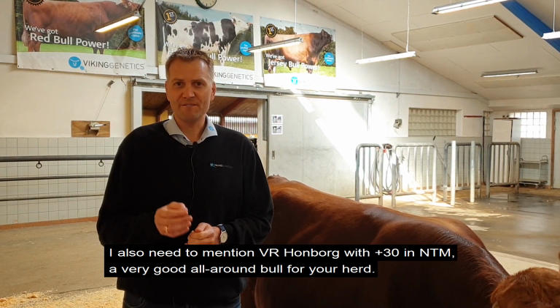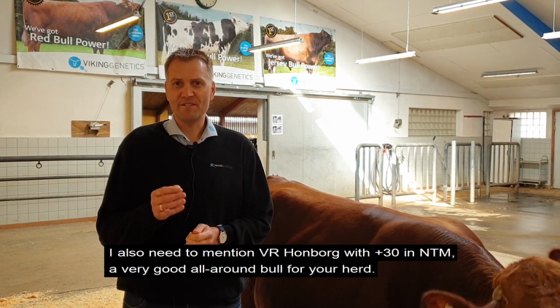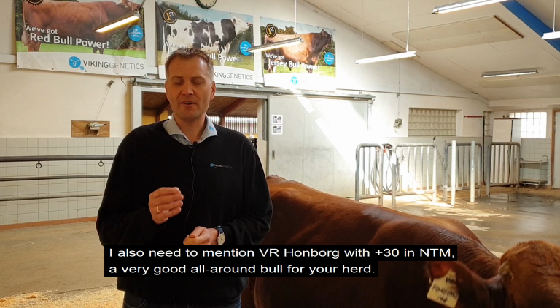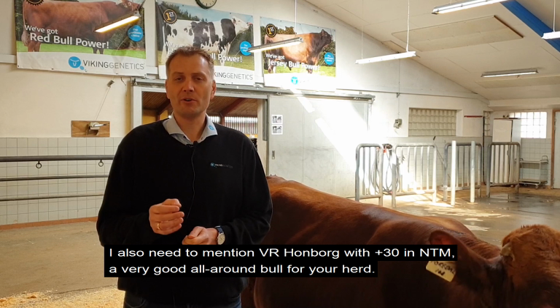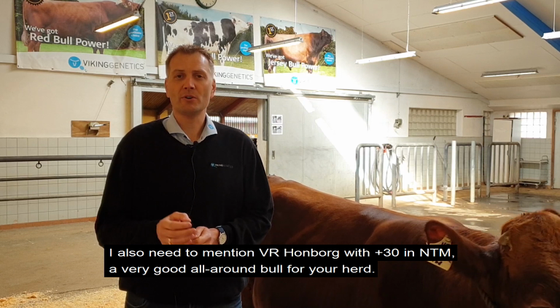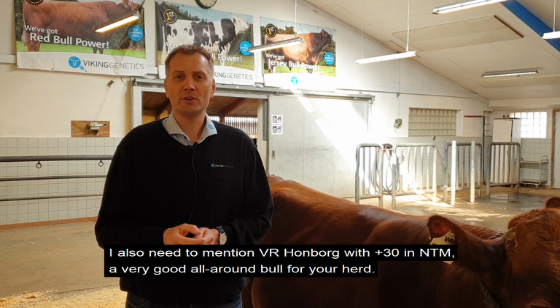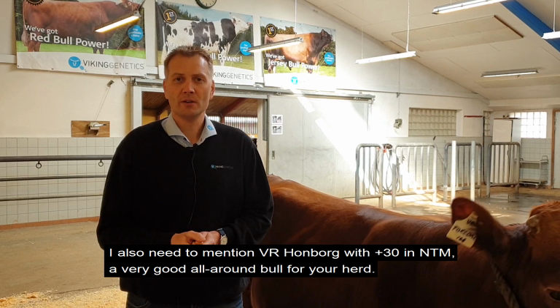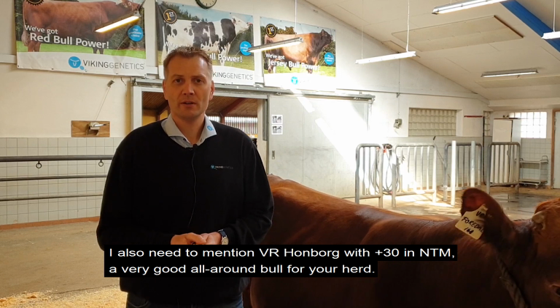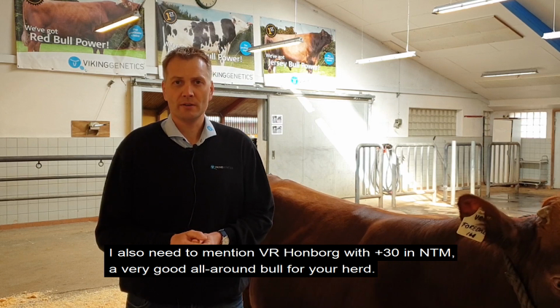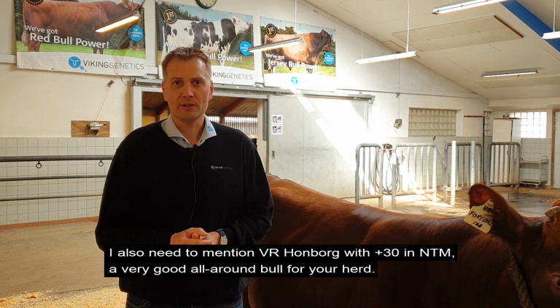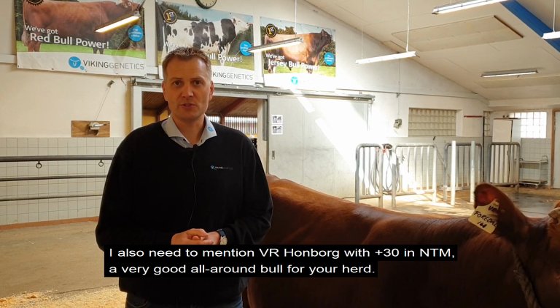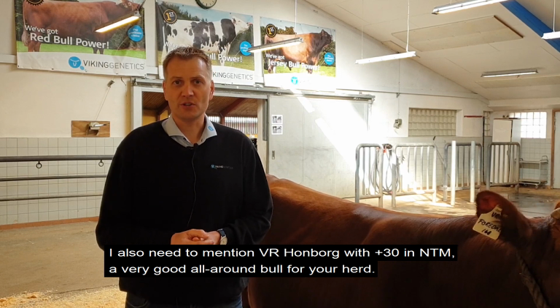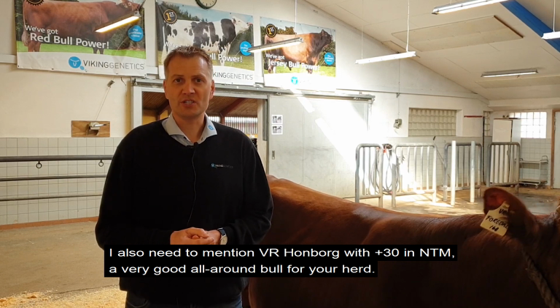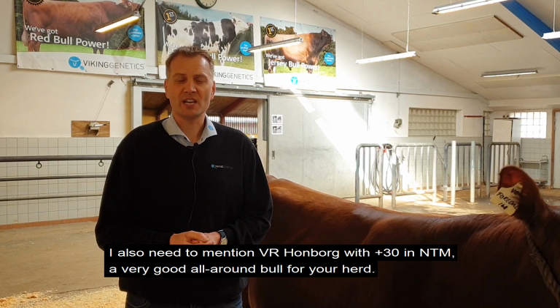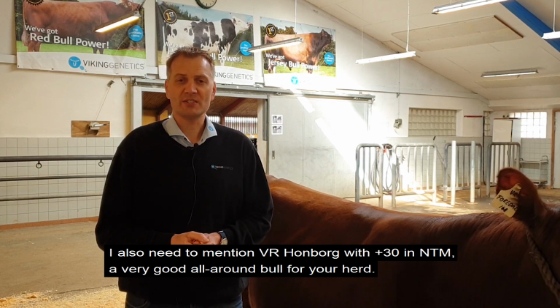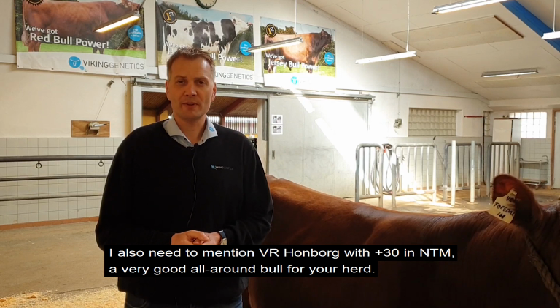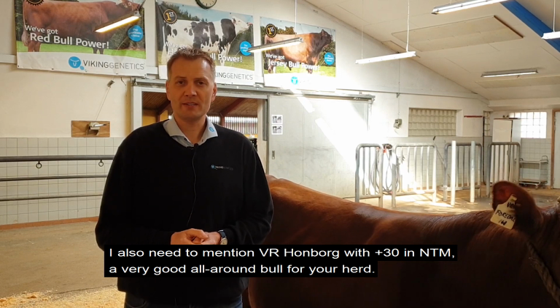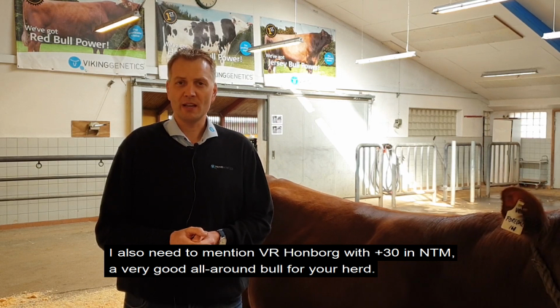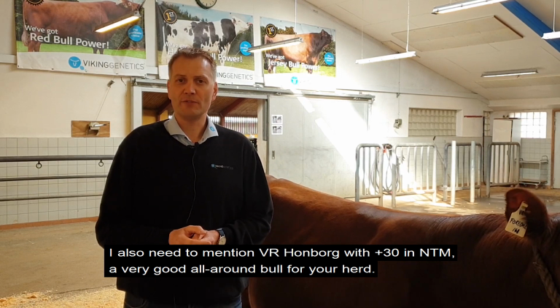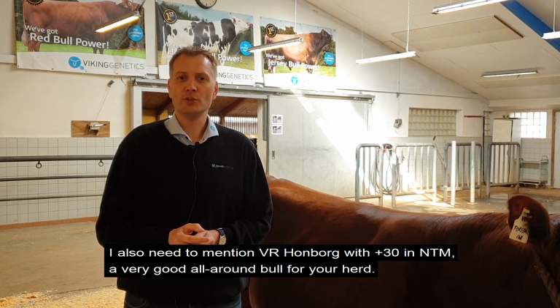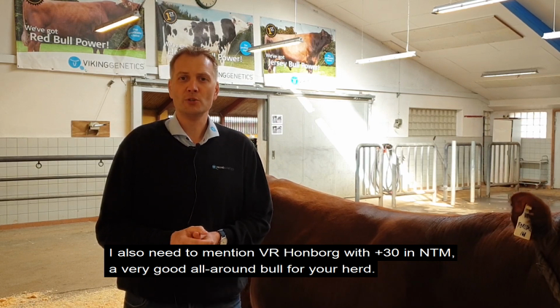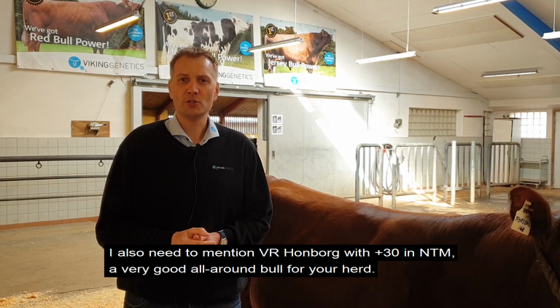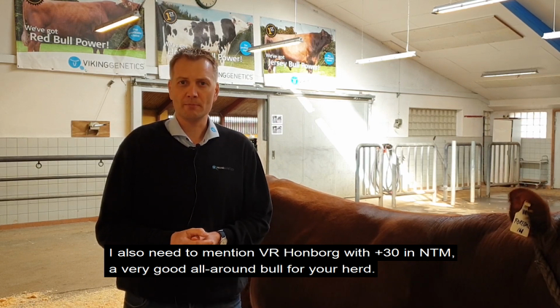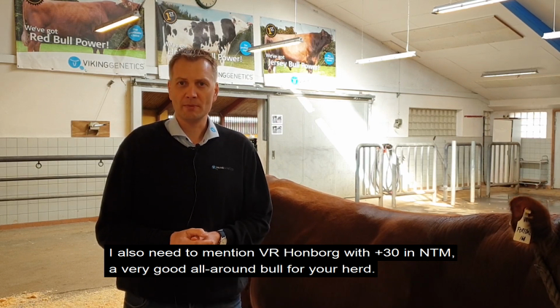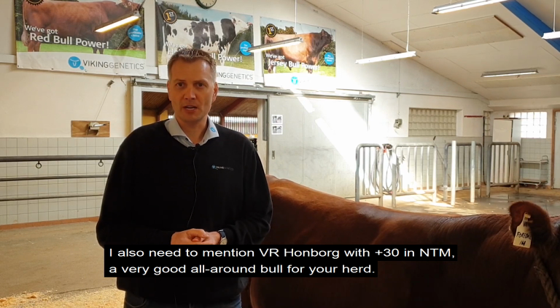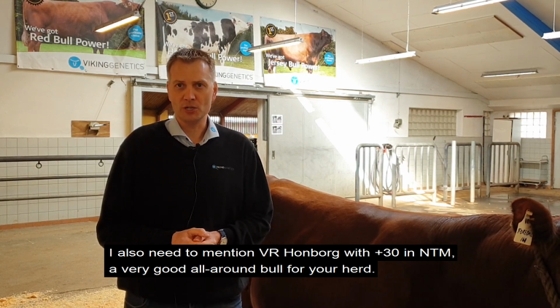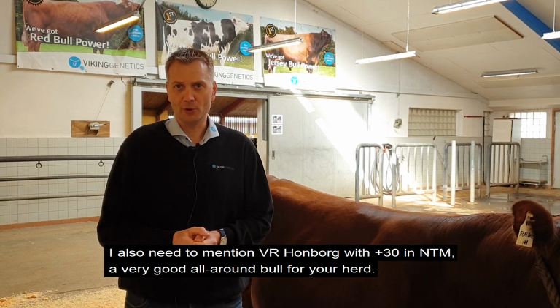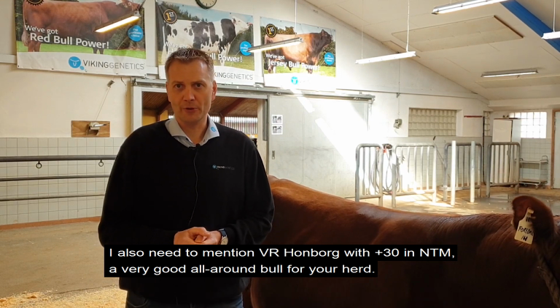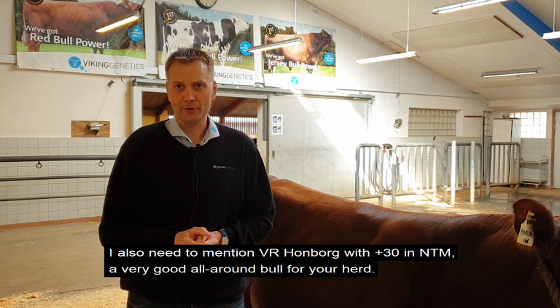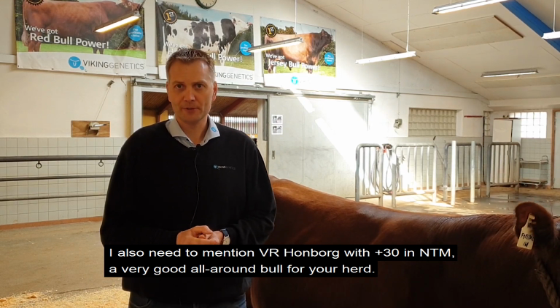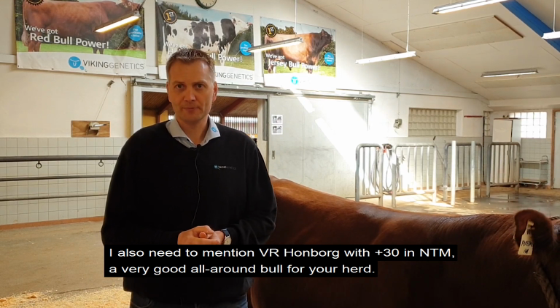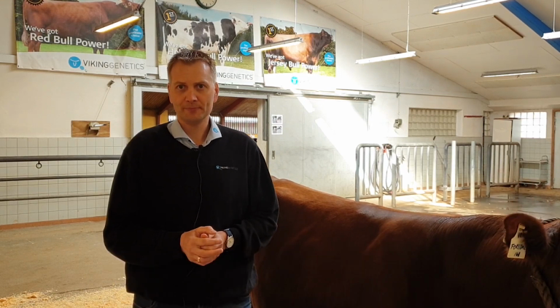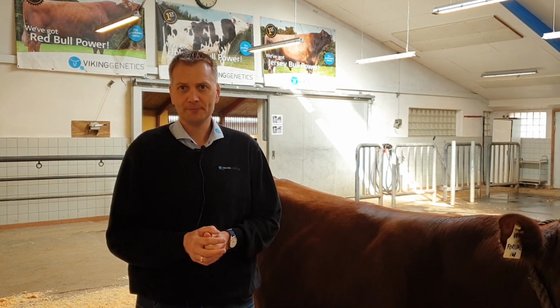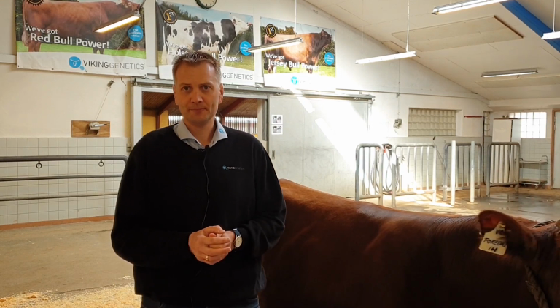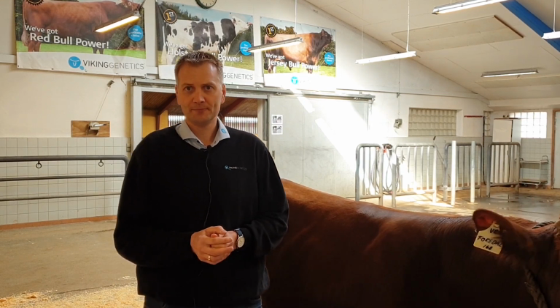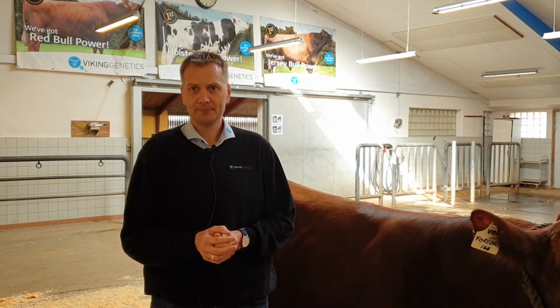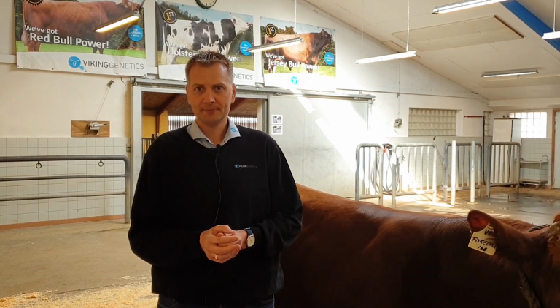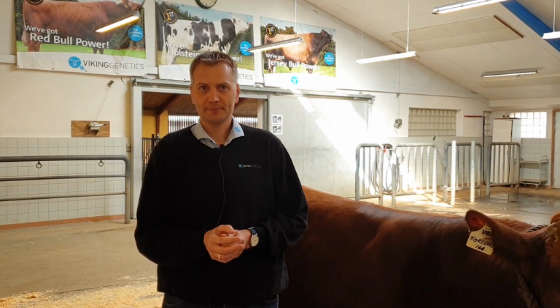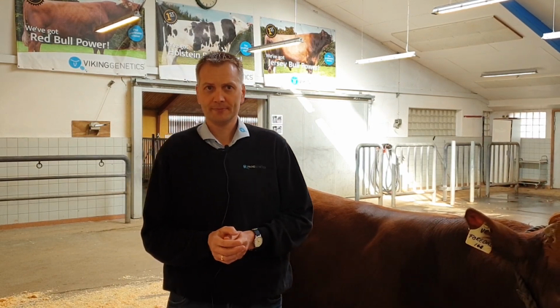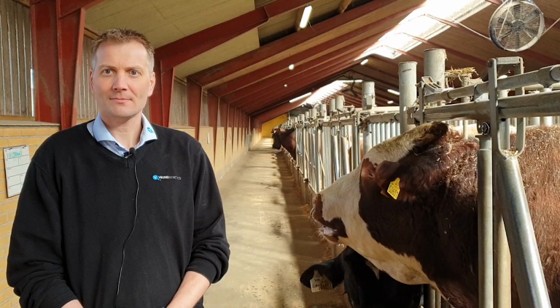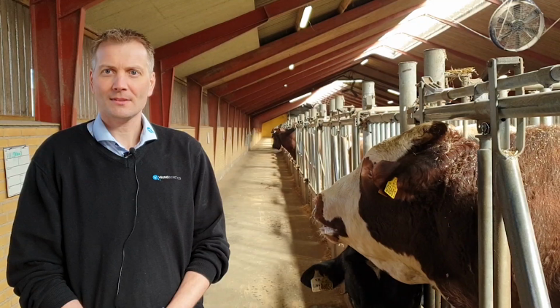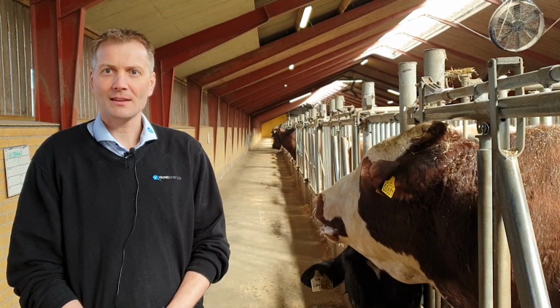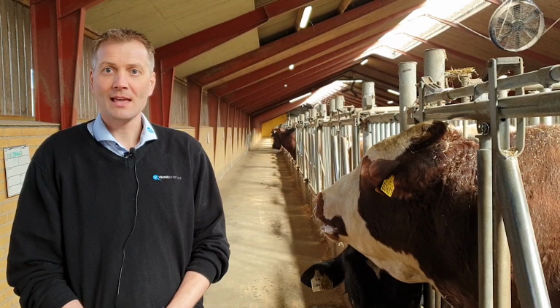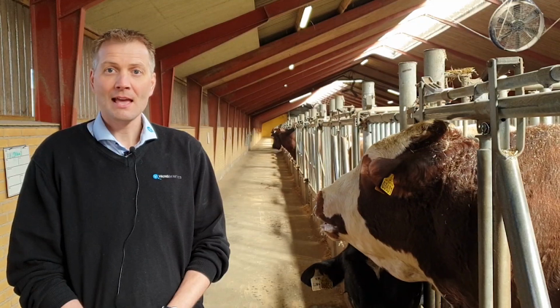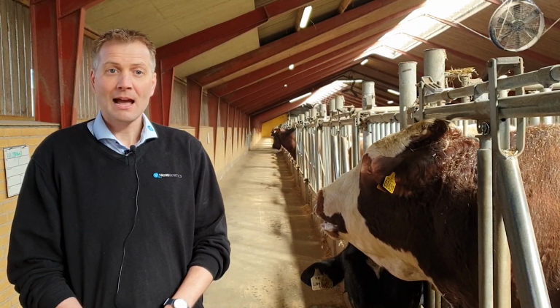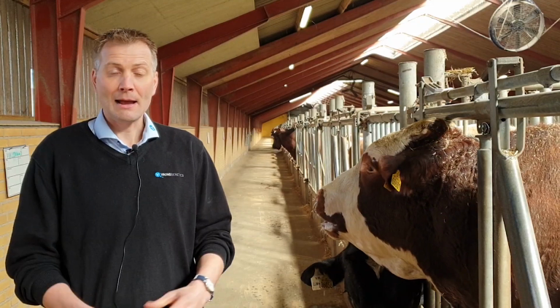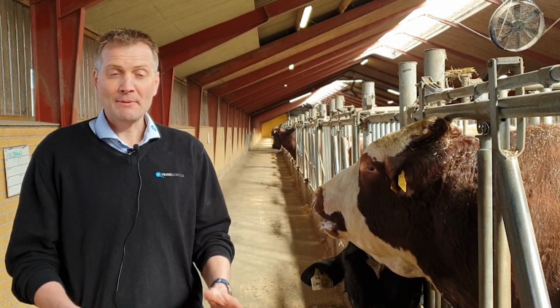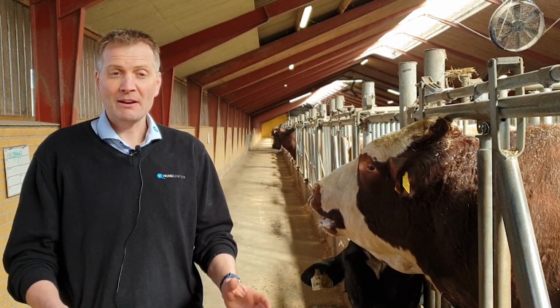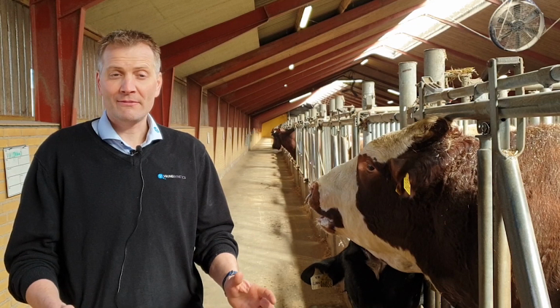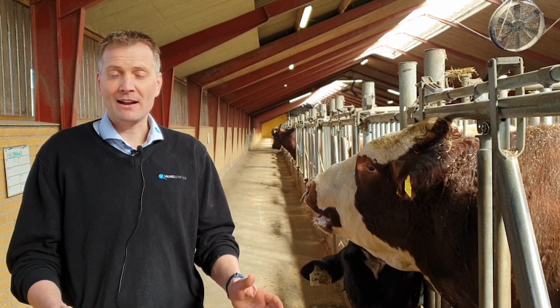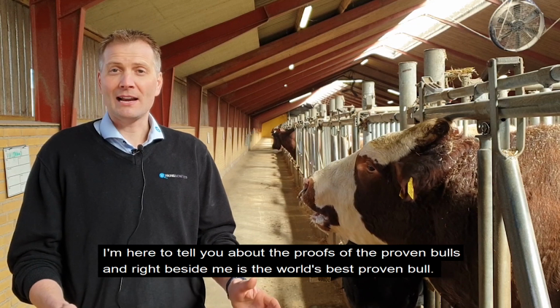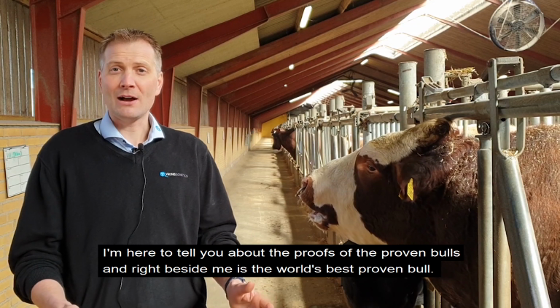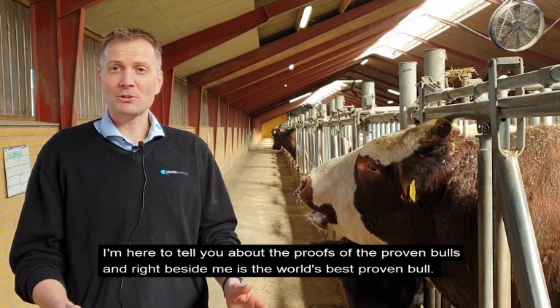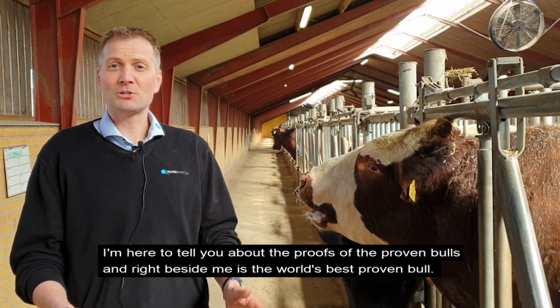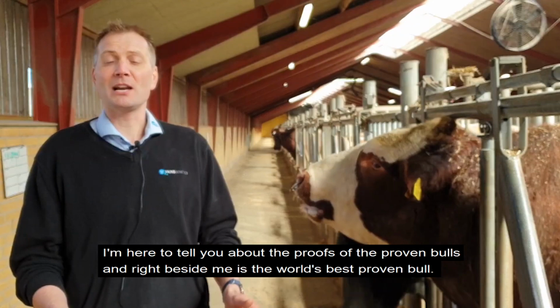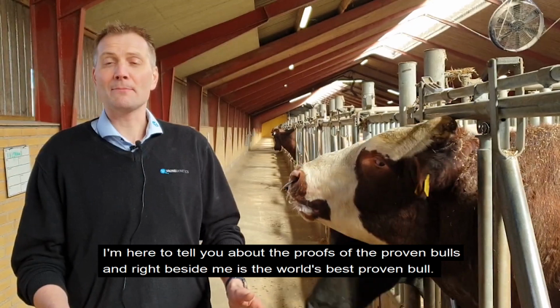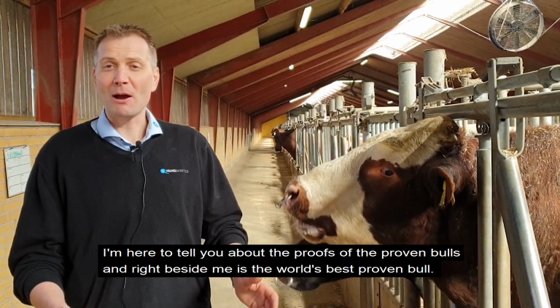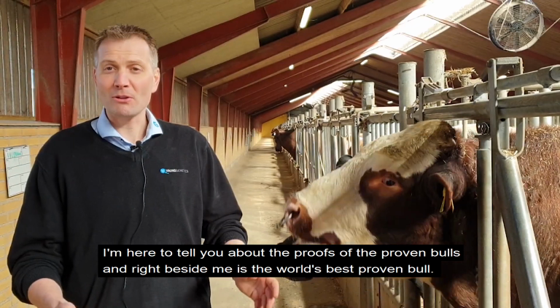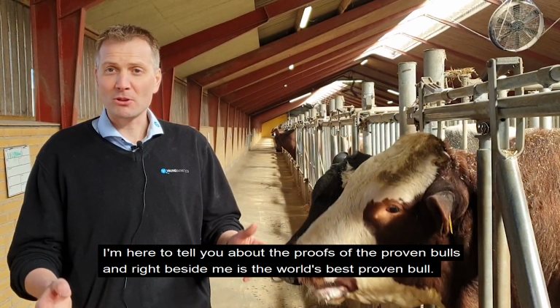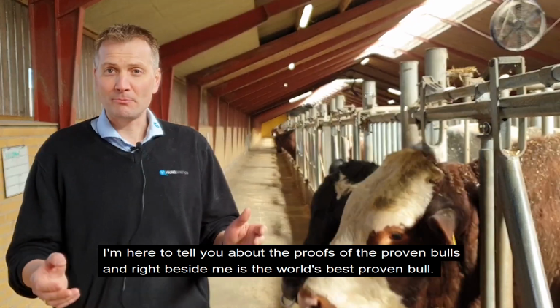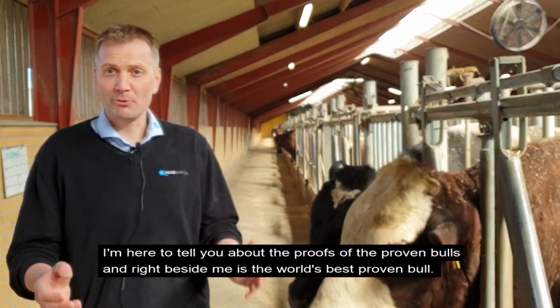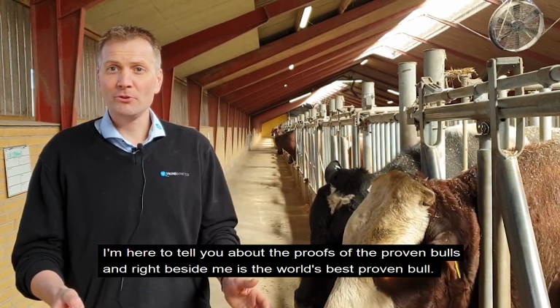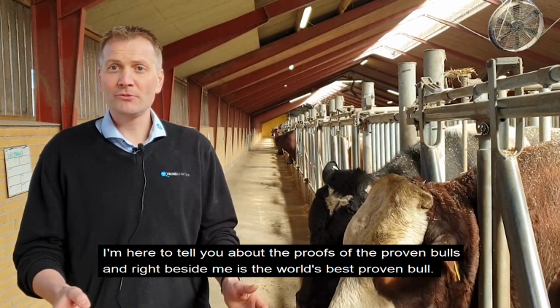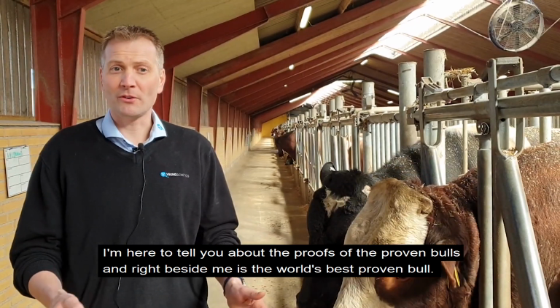Here I also need to mention Hongbo, with plus 13 in NTM — also a very good all-round bull. I'm sure you will have very good success with him if you use him in your herd.